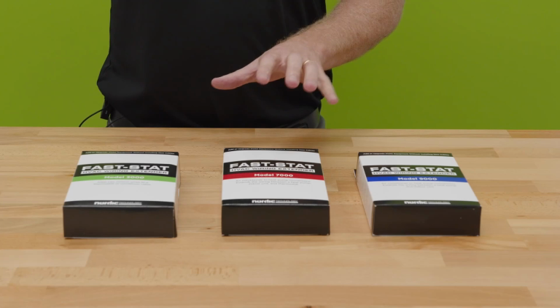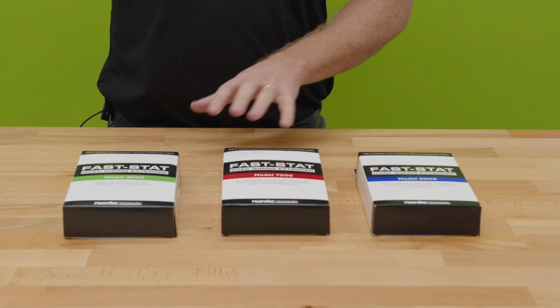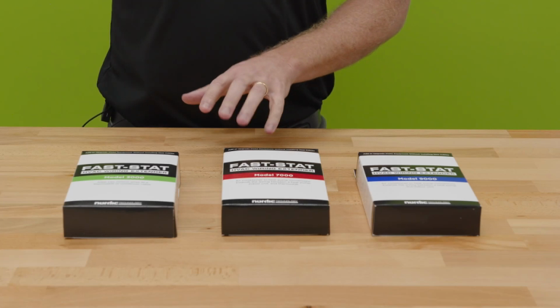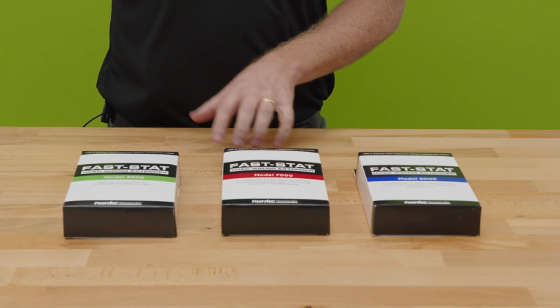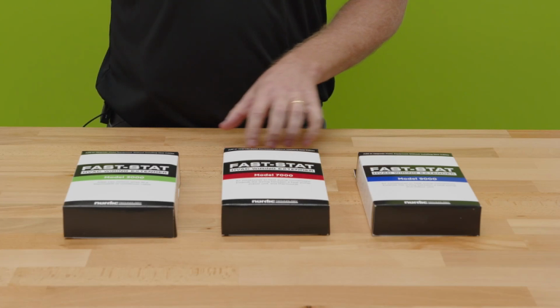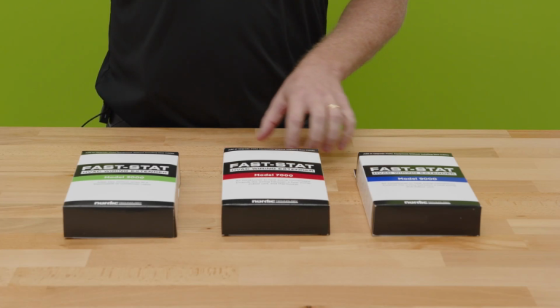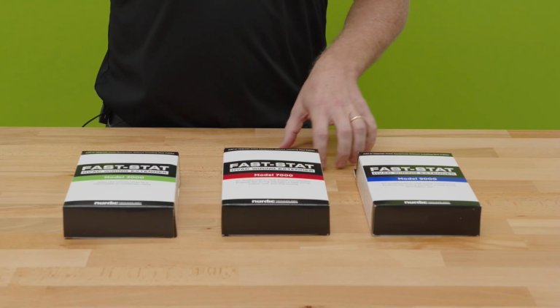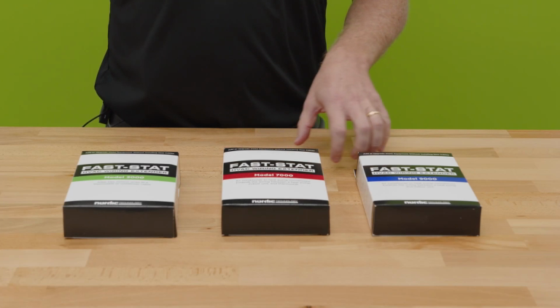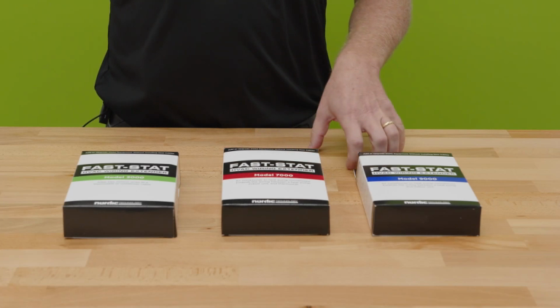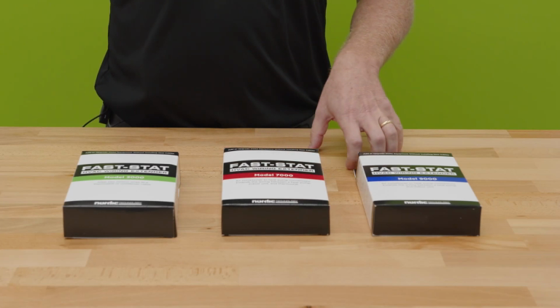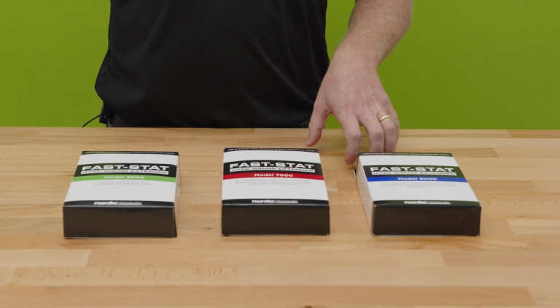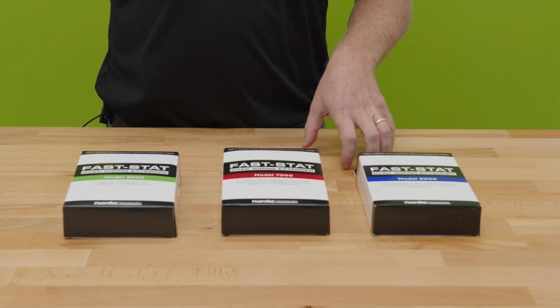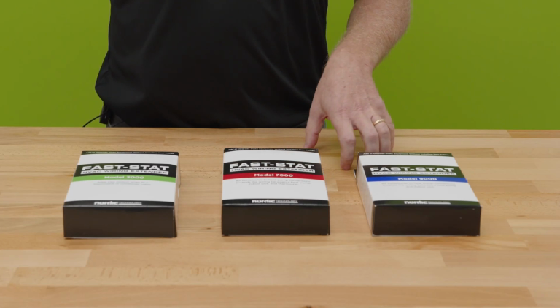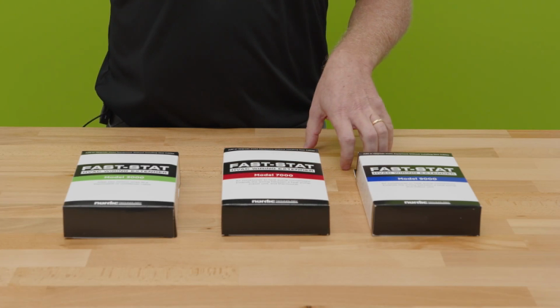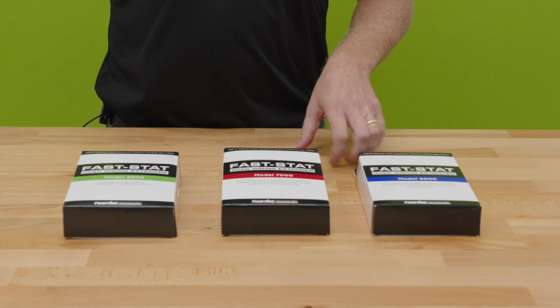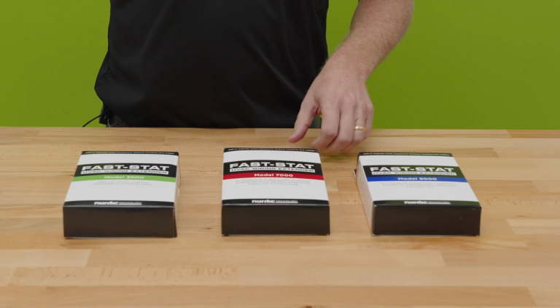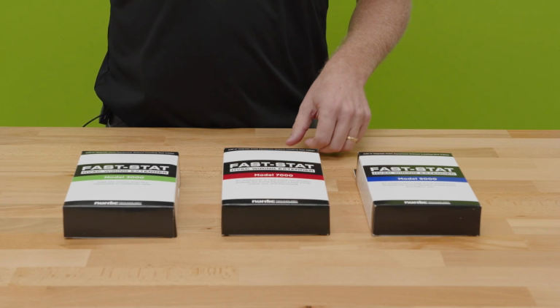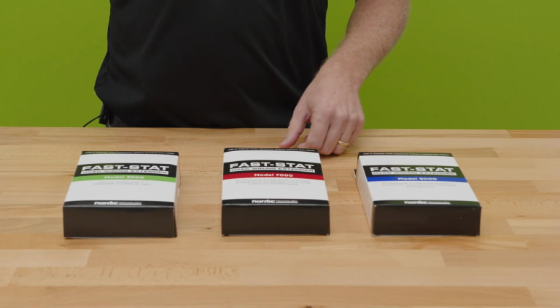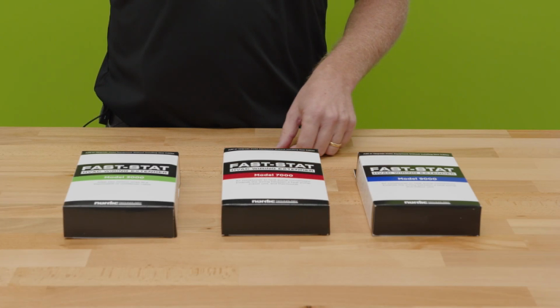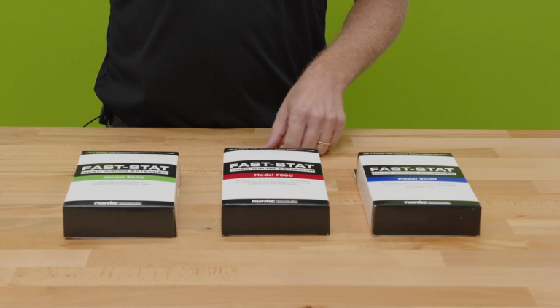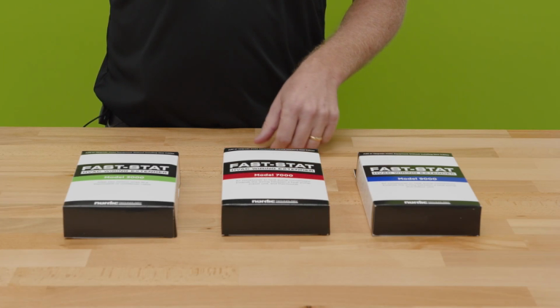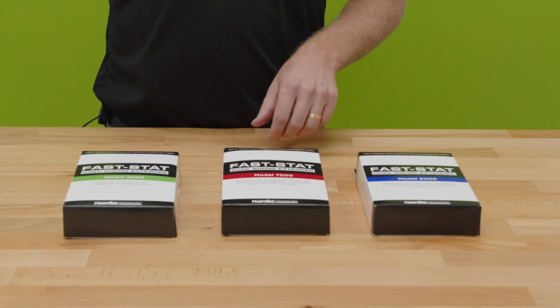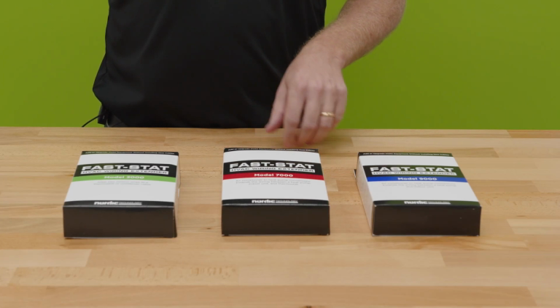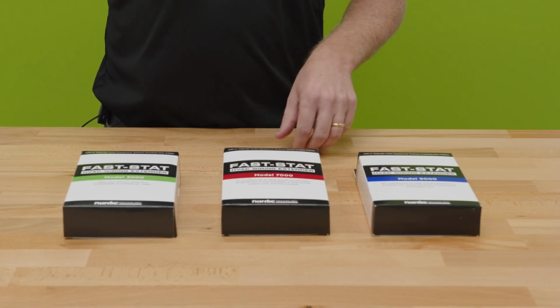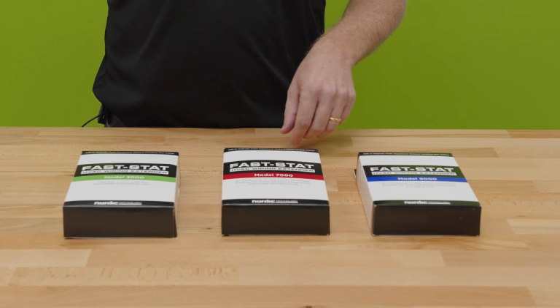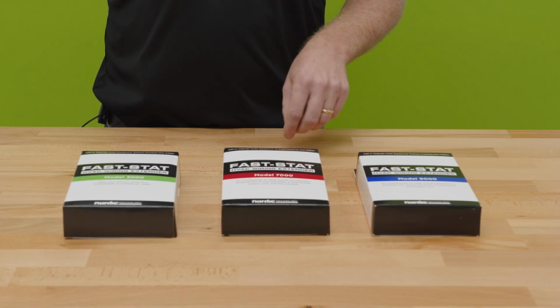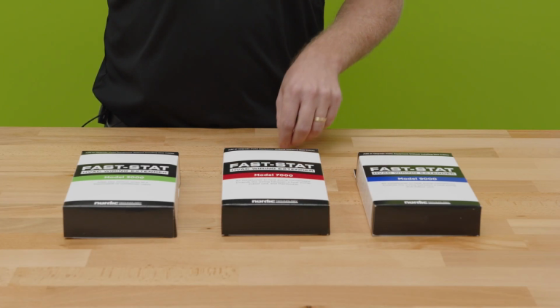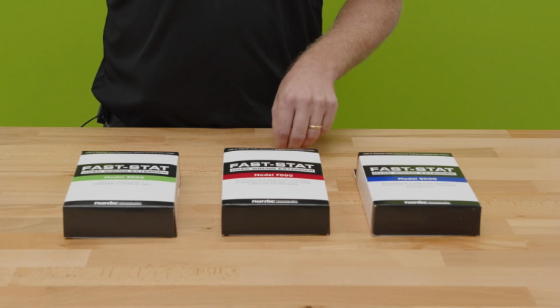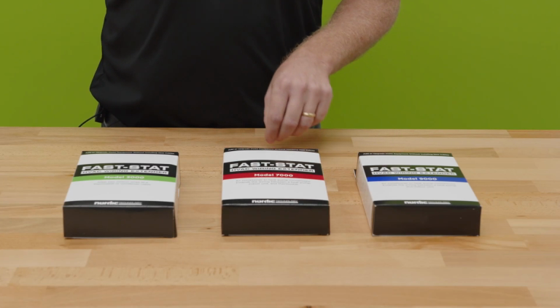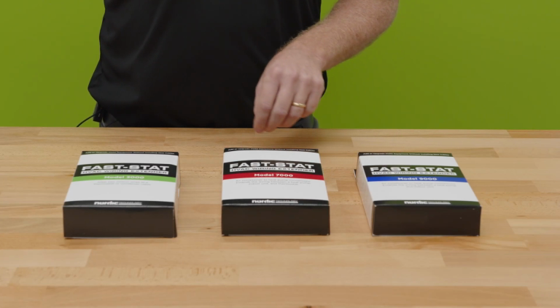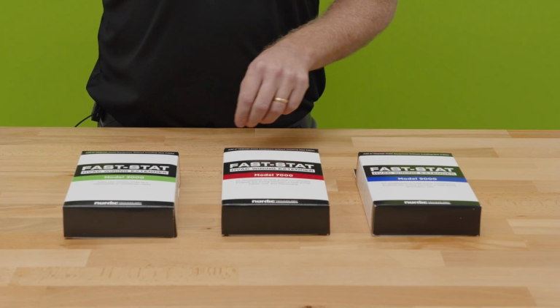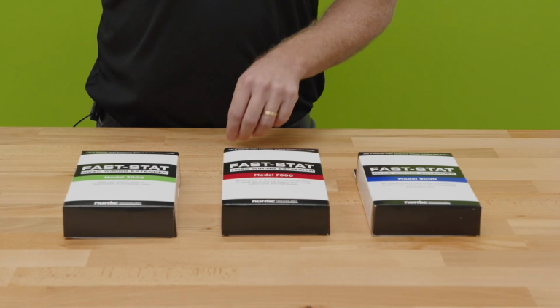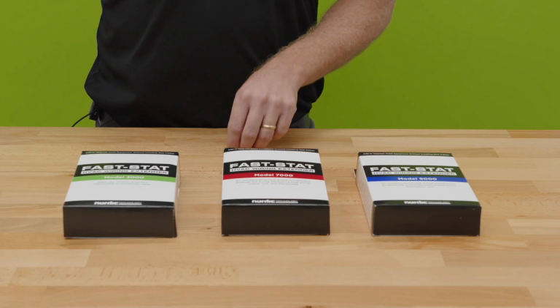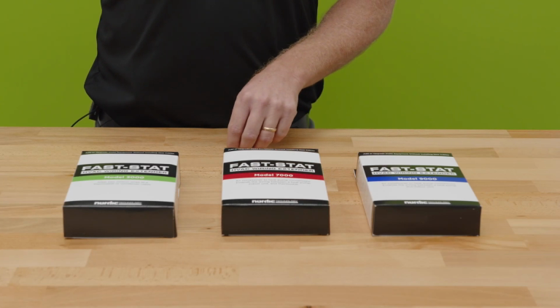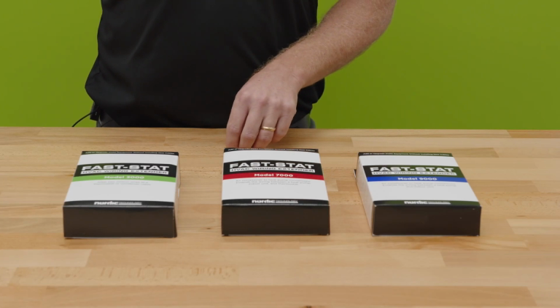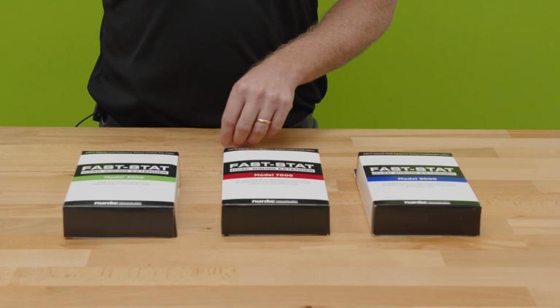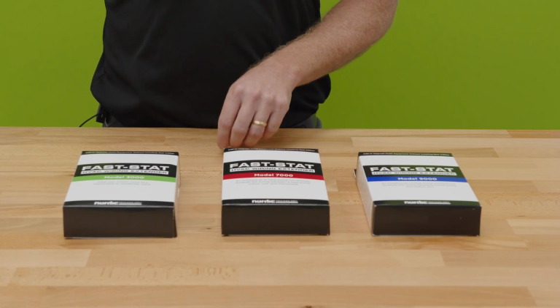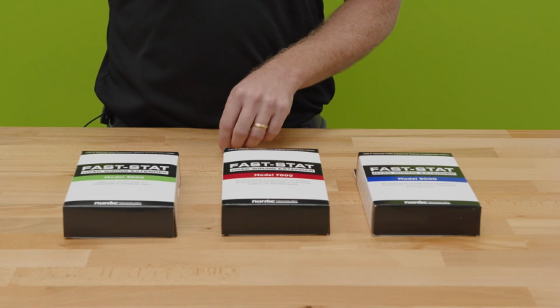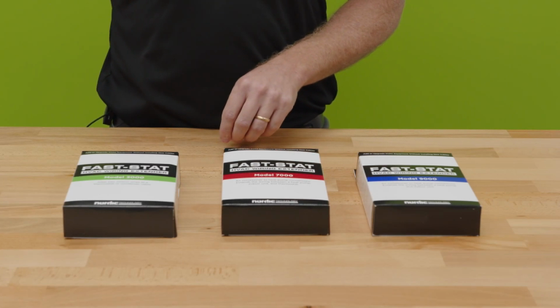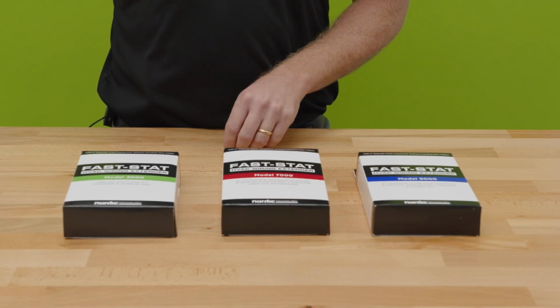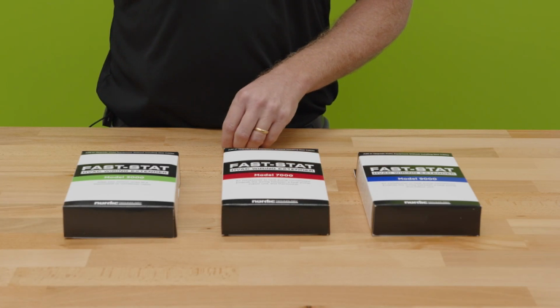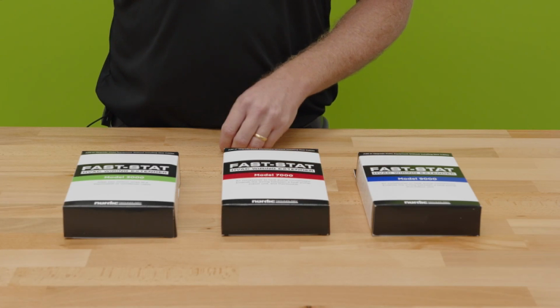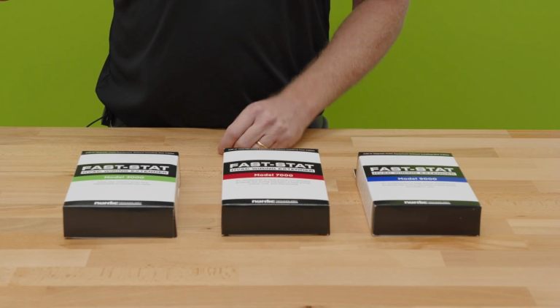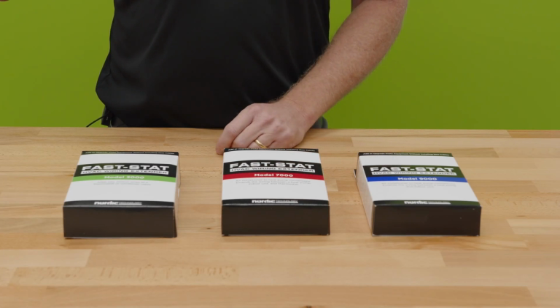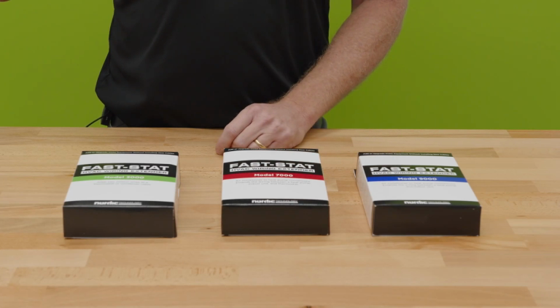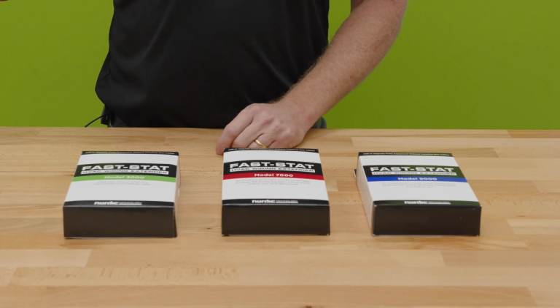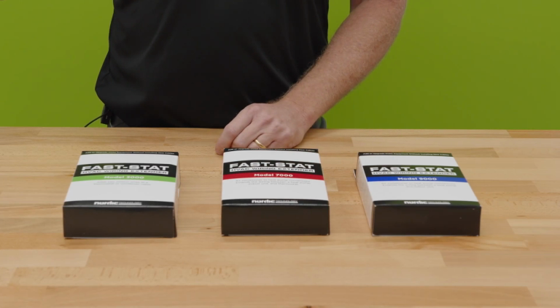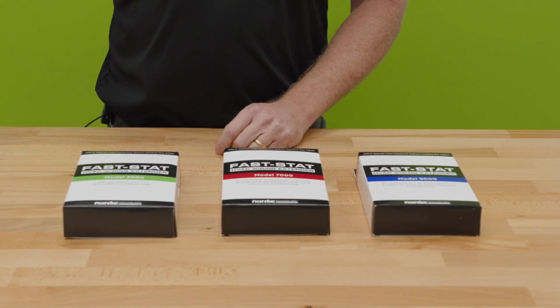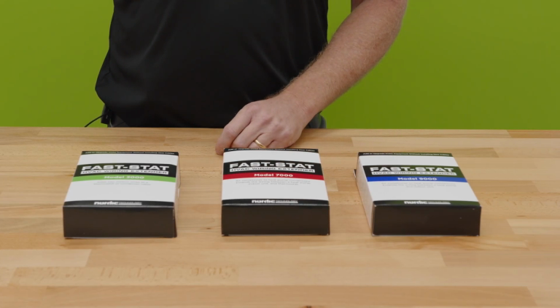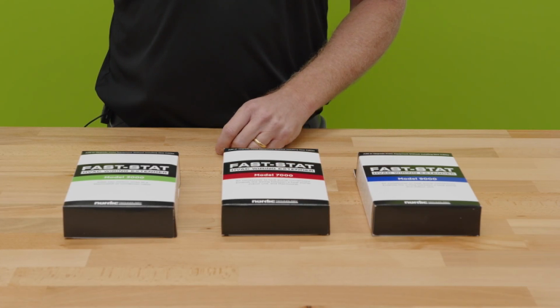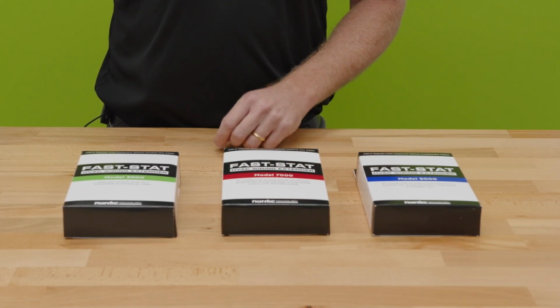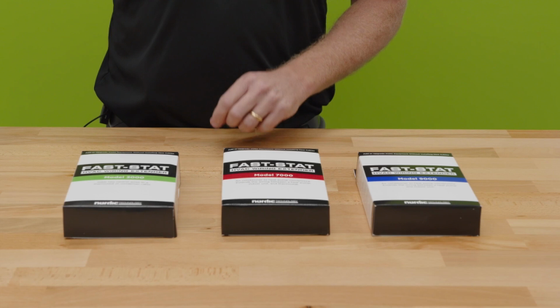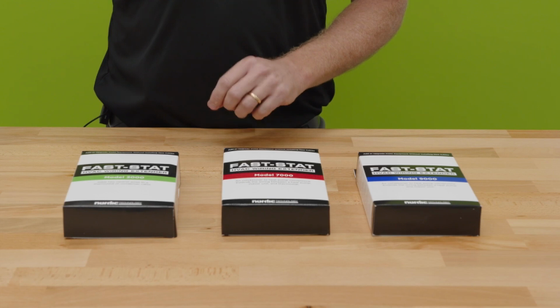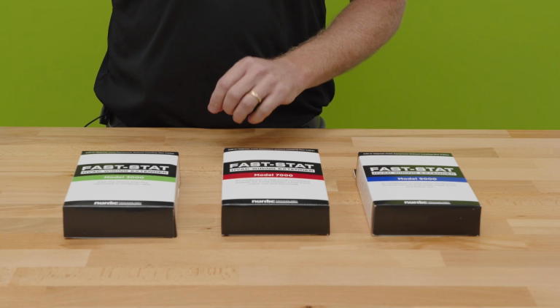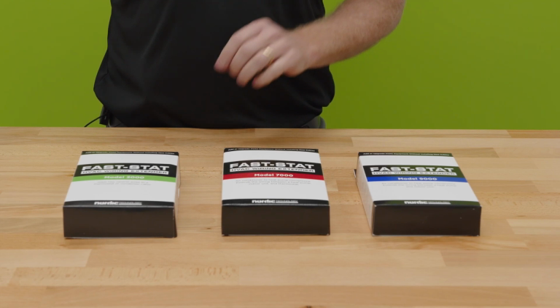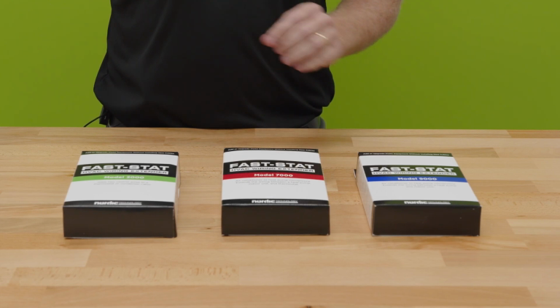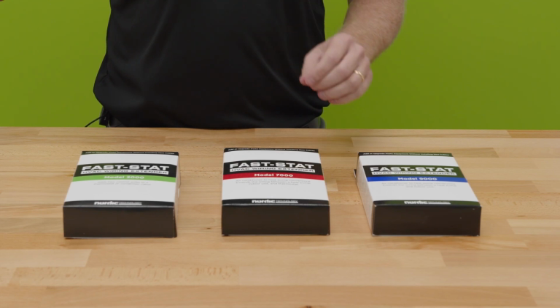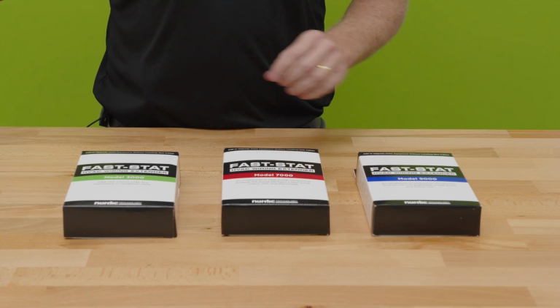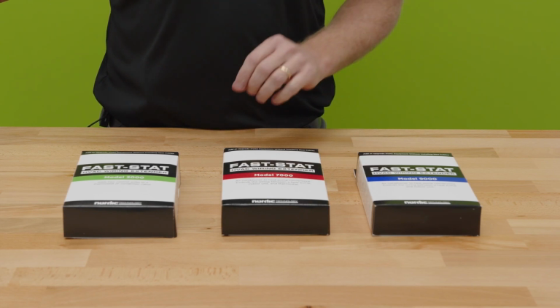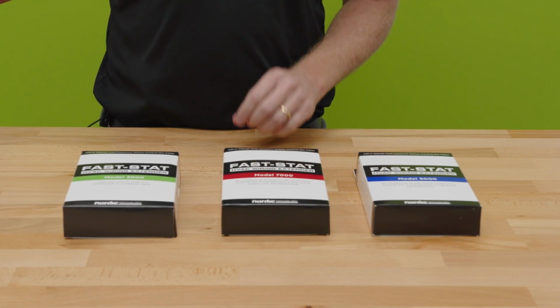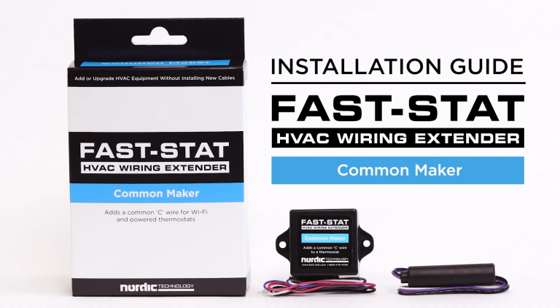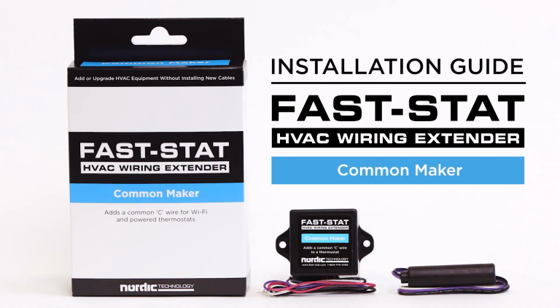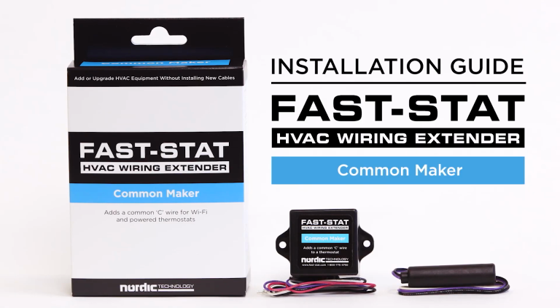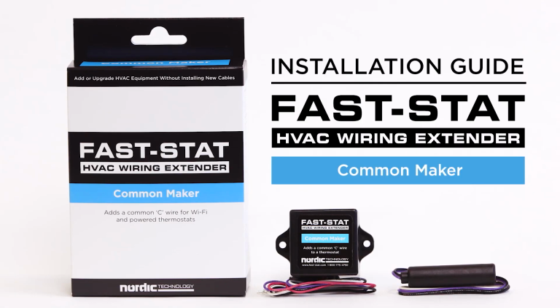All of us have been in a position as techs where we need an extra conductor in order to complete our job, and FastStat makes that really easy.